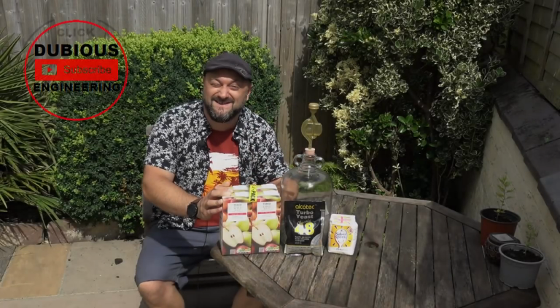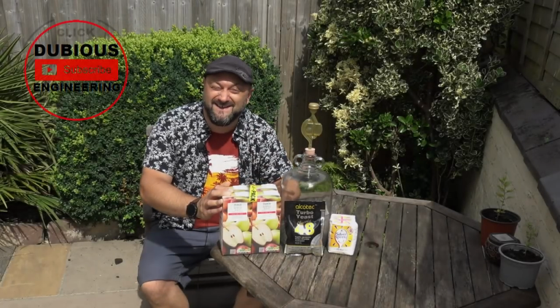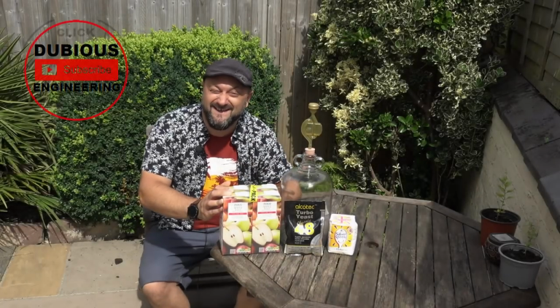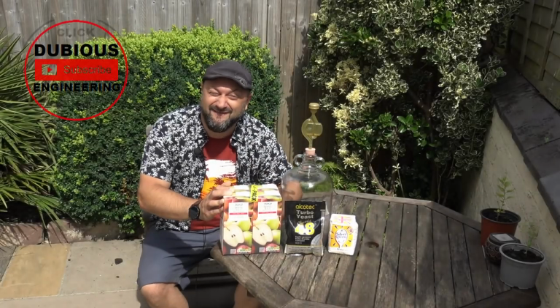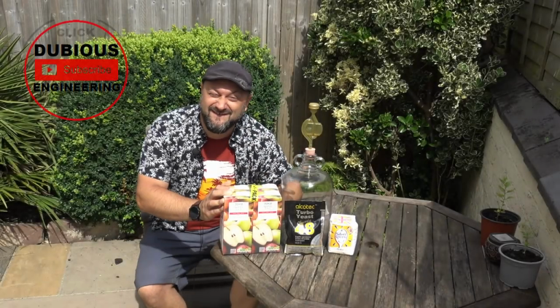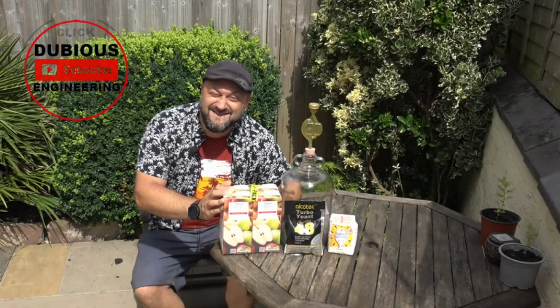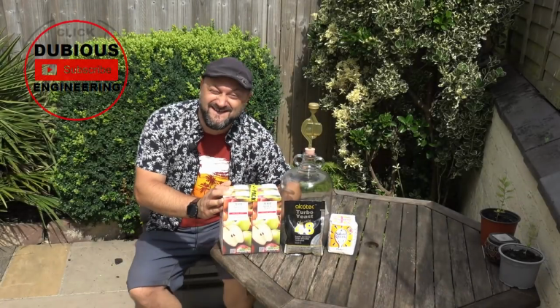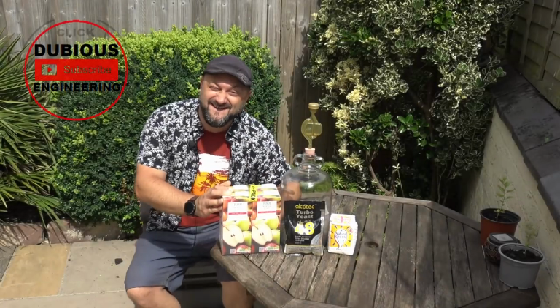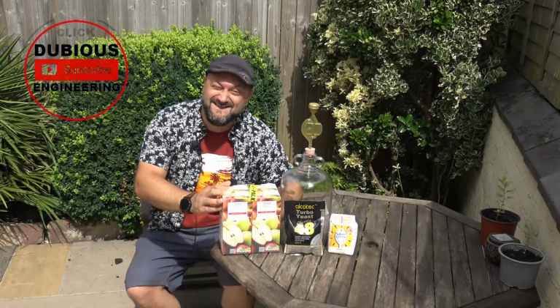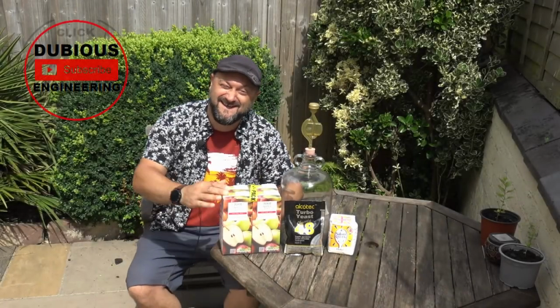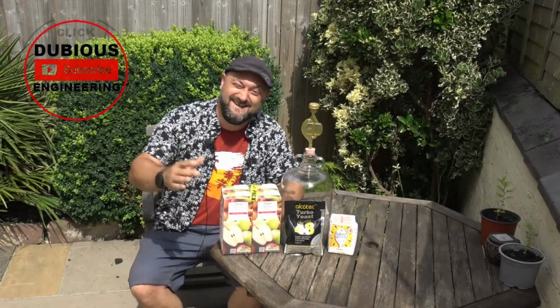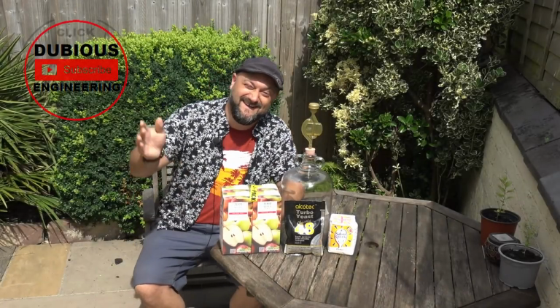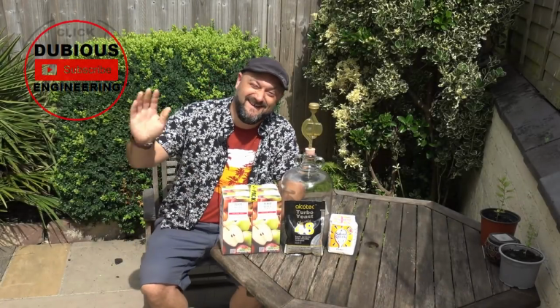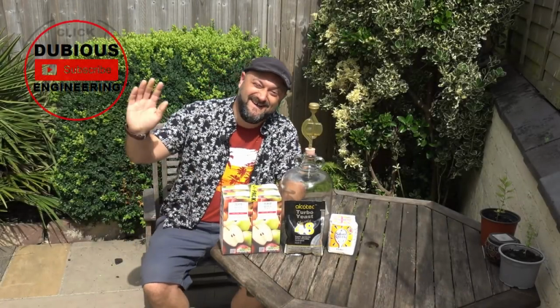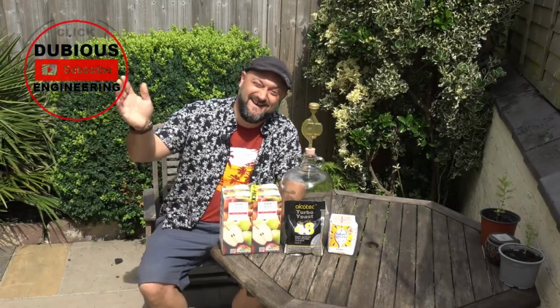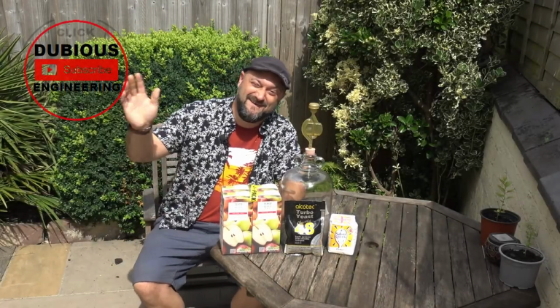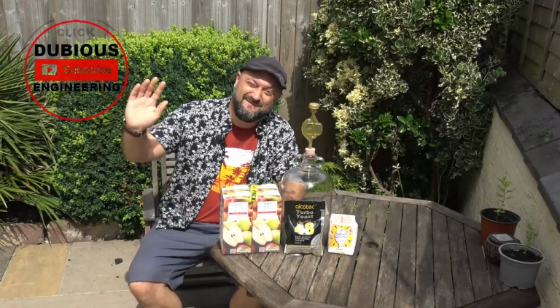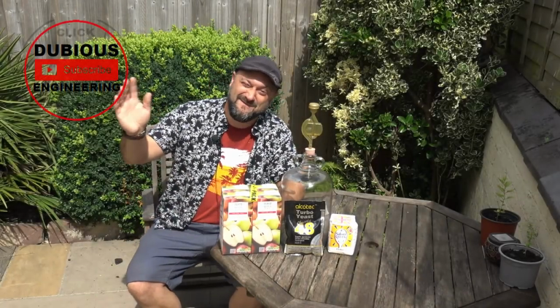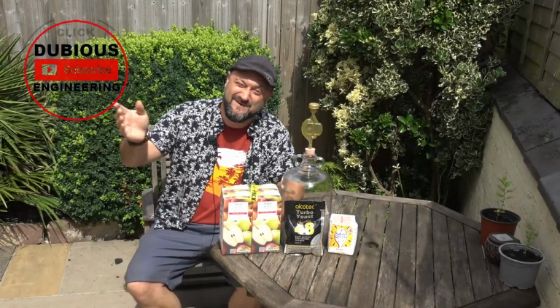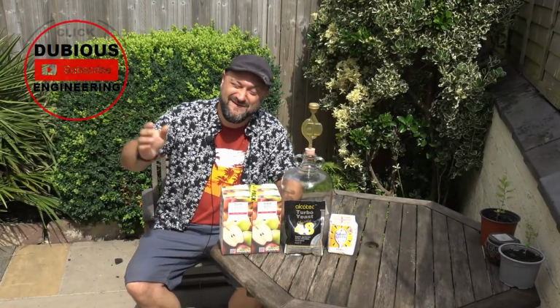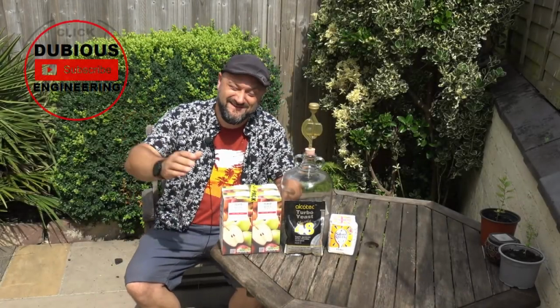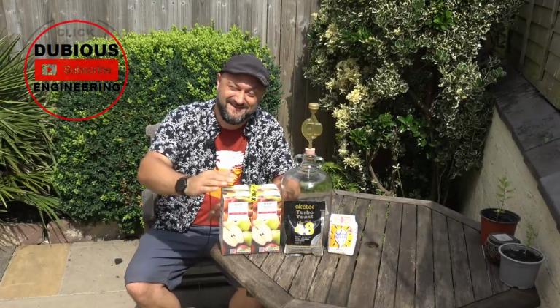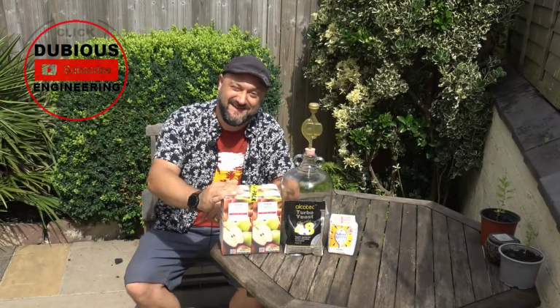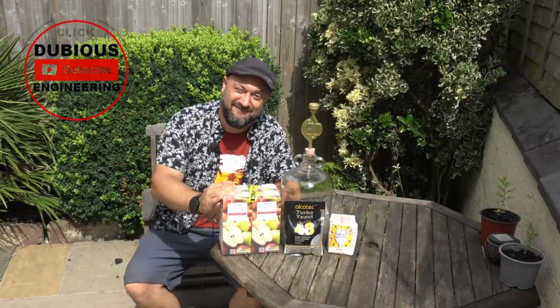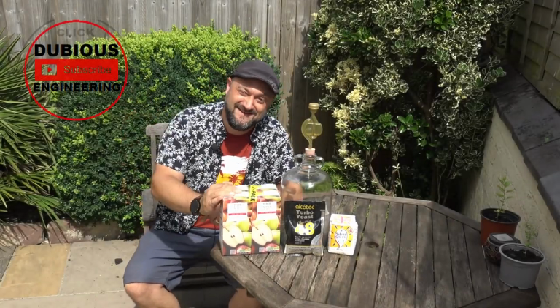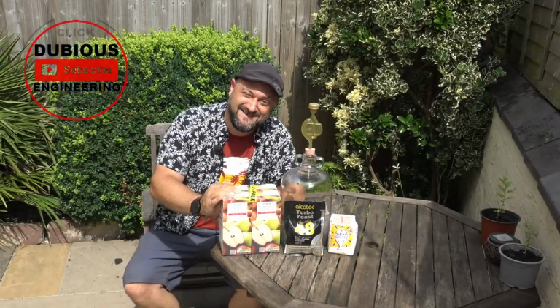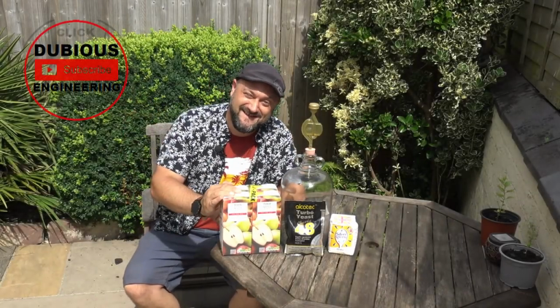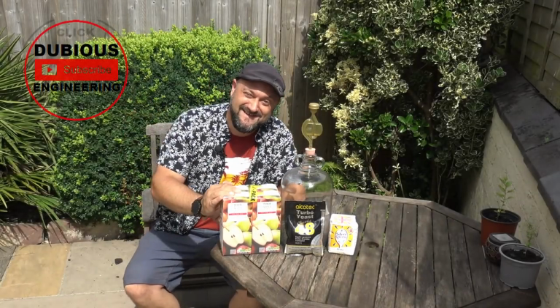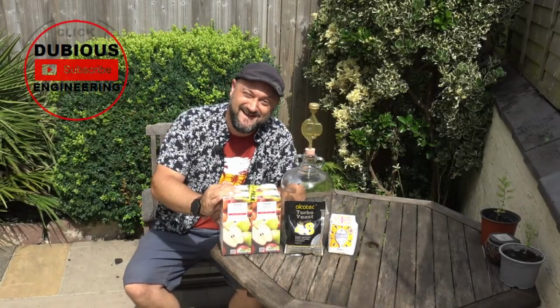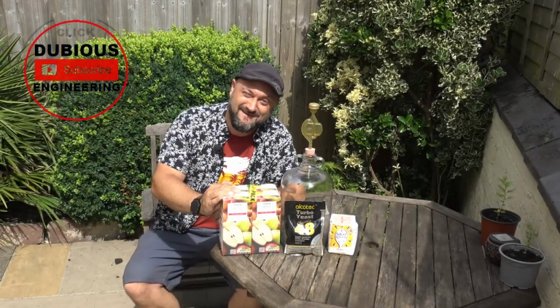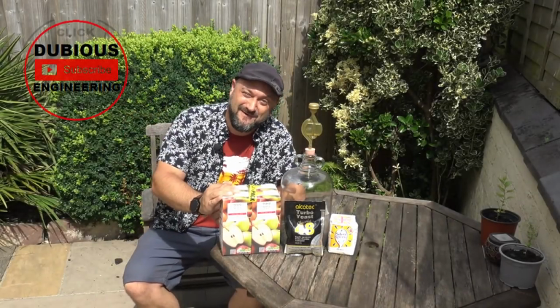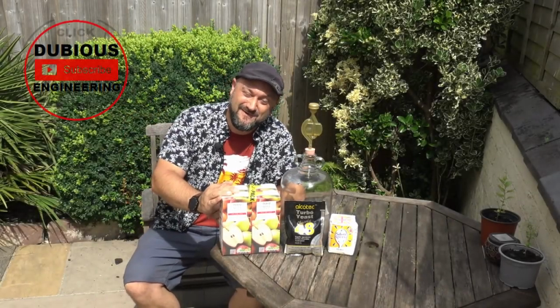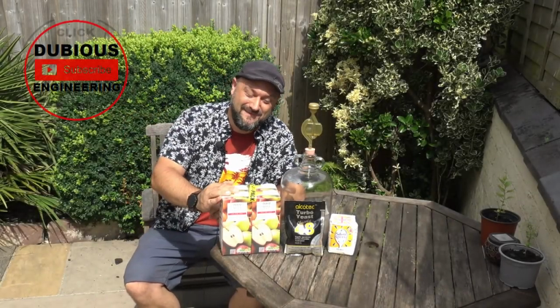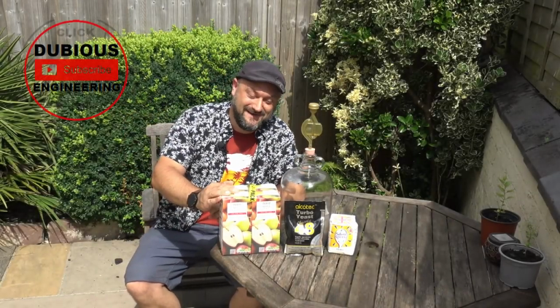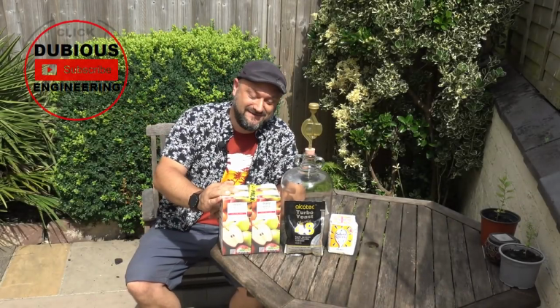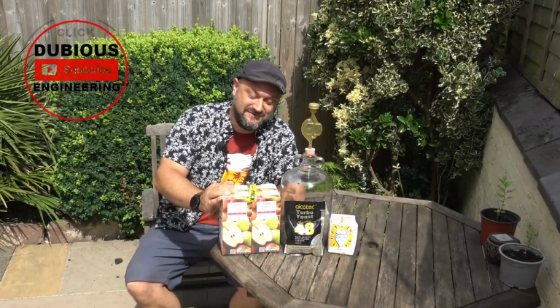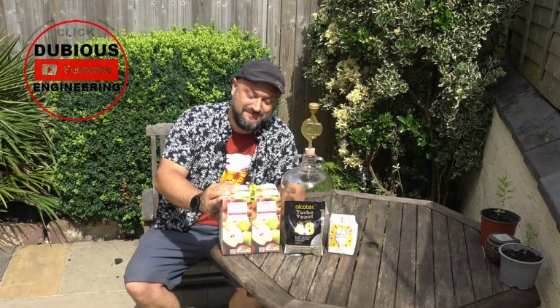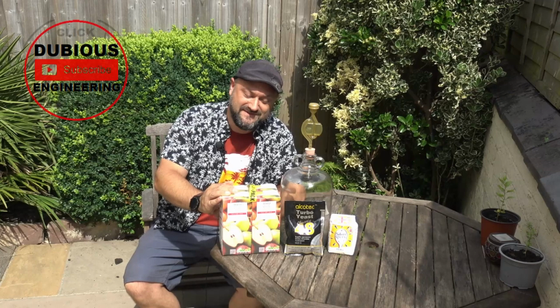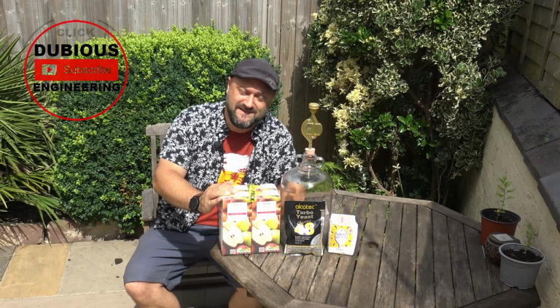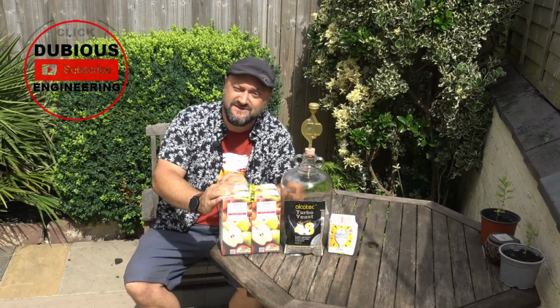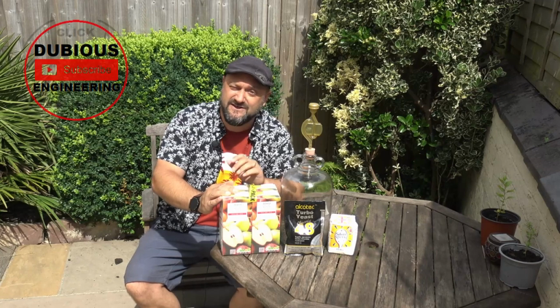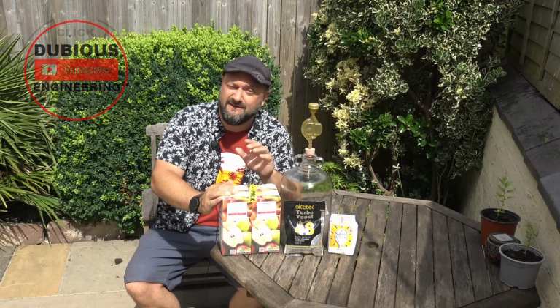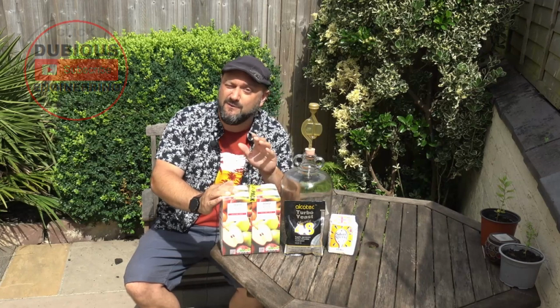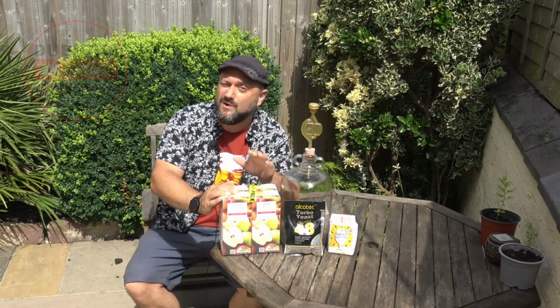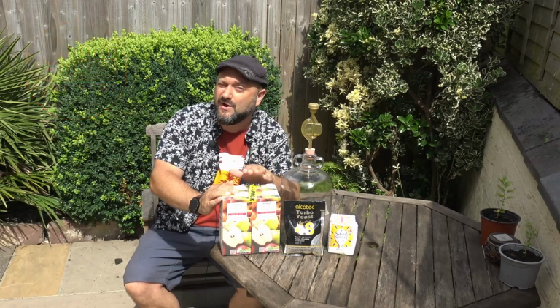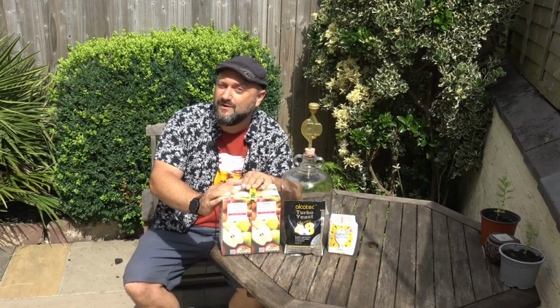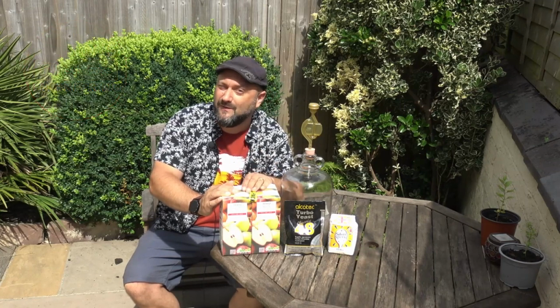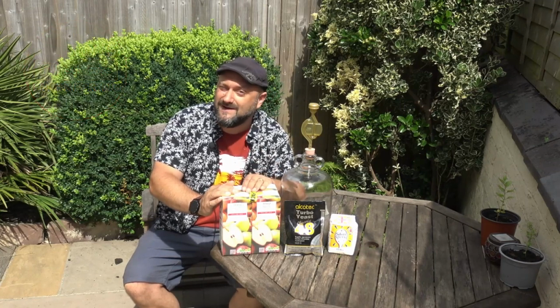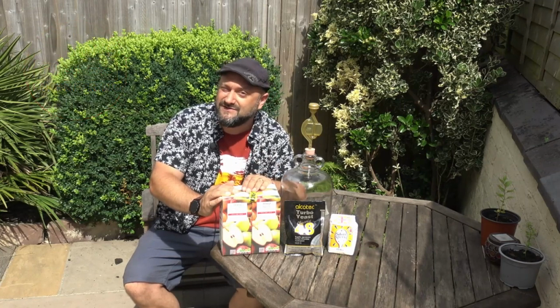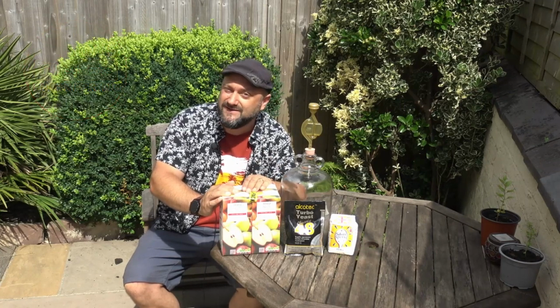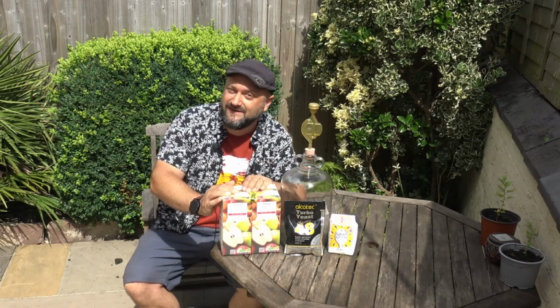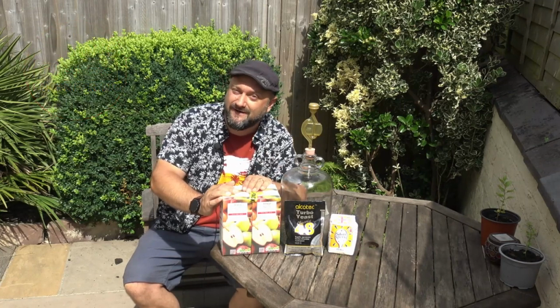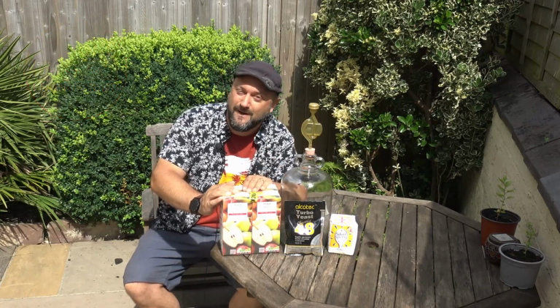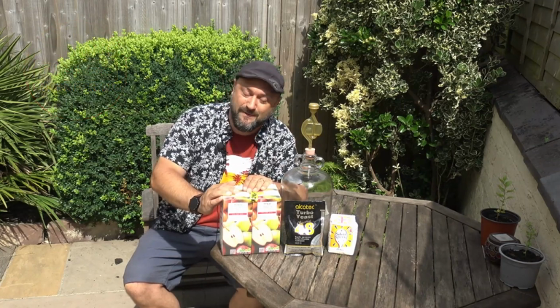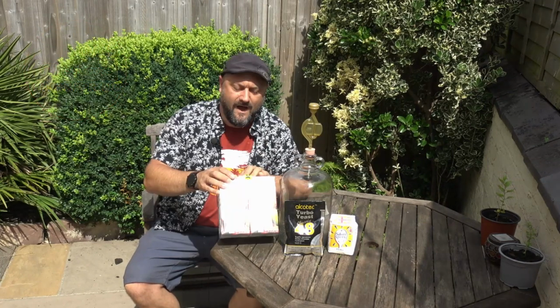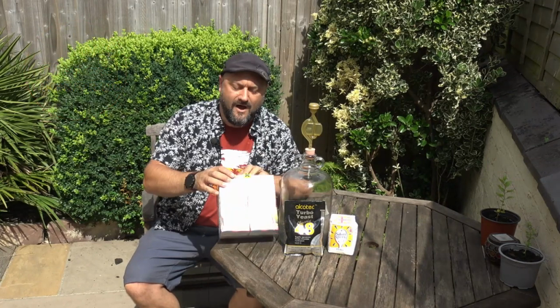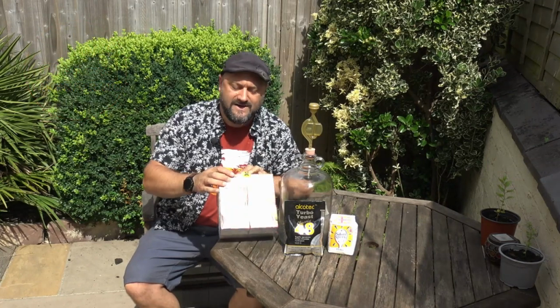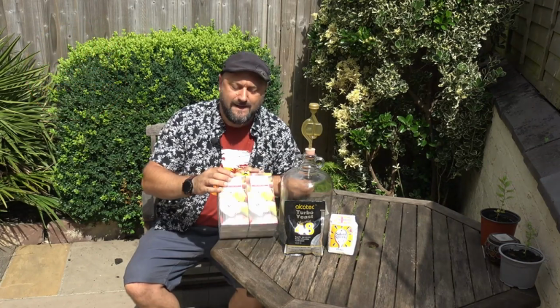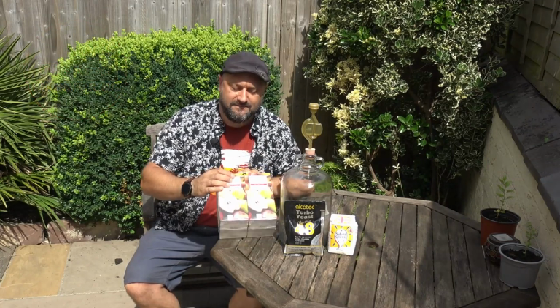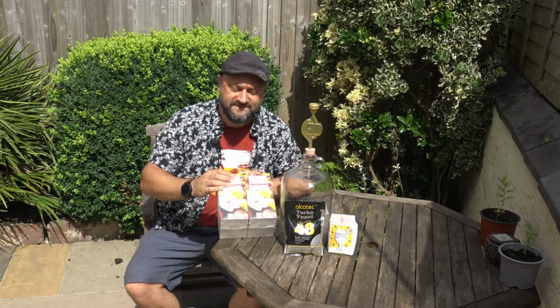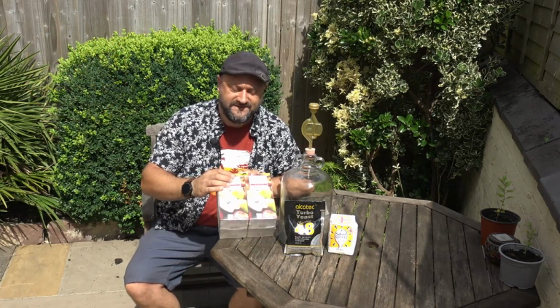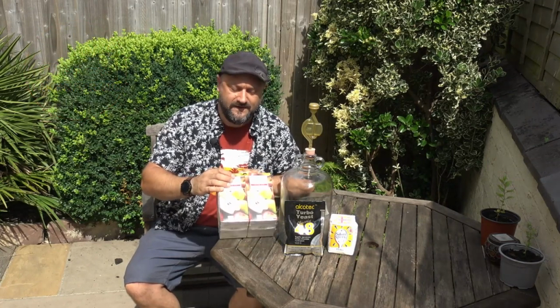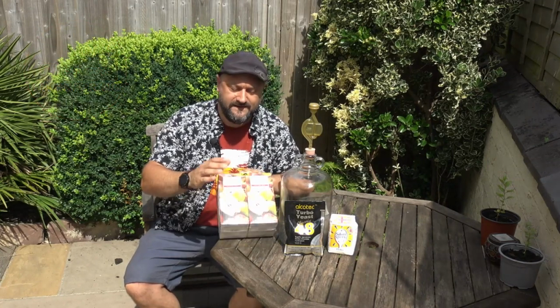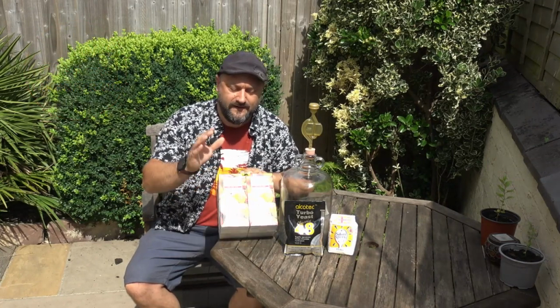It's a lovely sunny day. Hey everyone, it's a lovely sunny day. Welcome back to Dubious Engineering. We're going to engineer up hard apple cider.